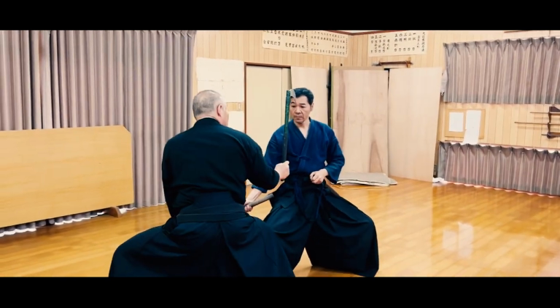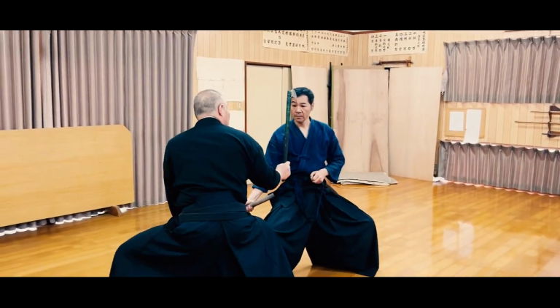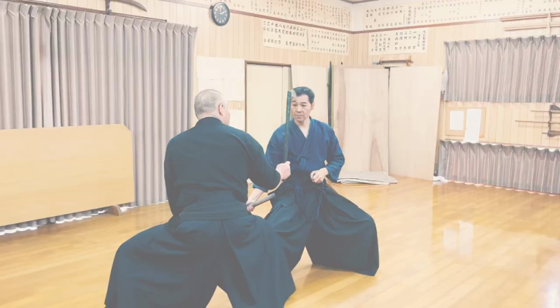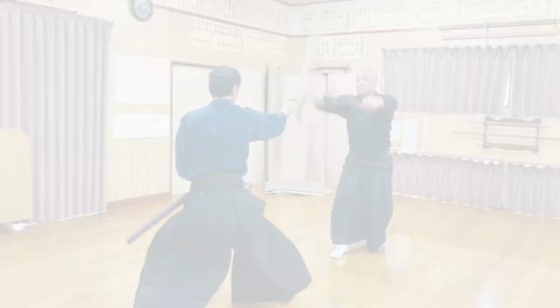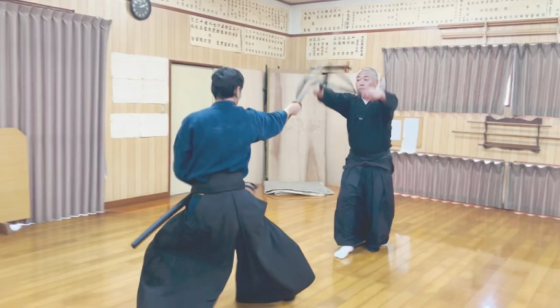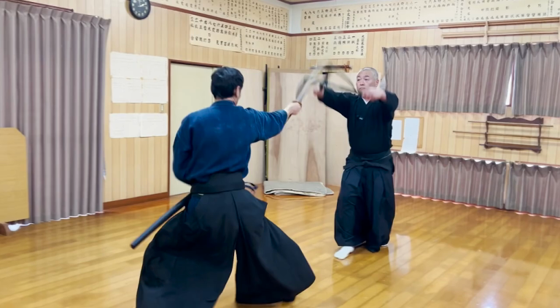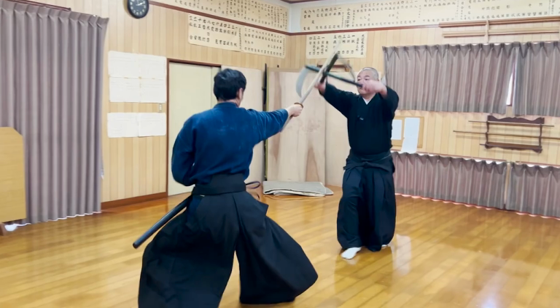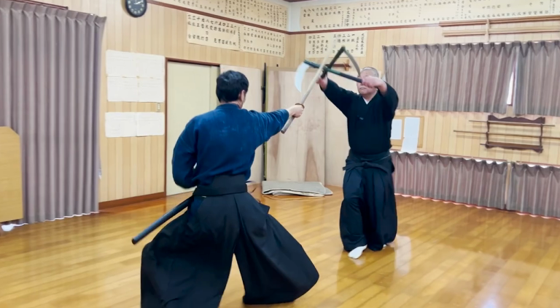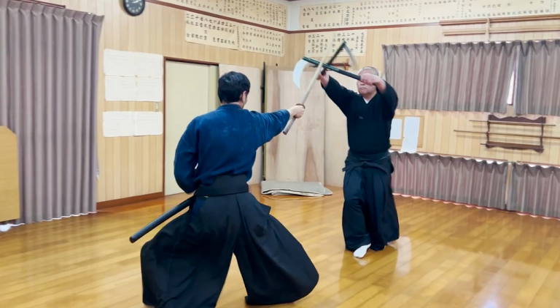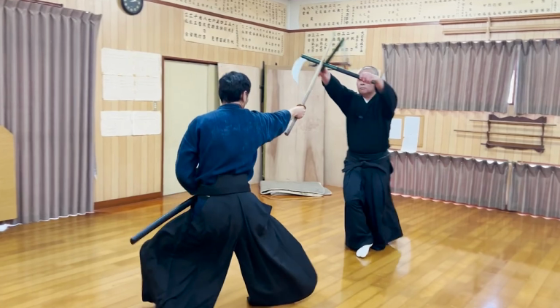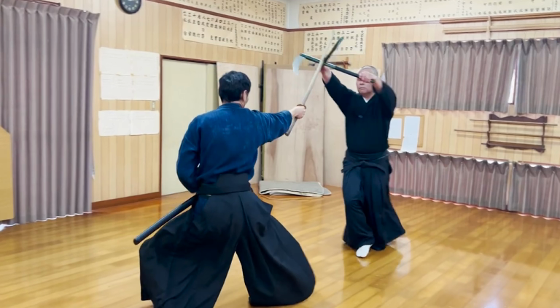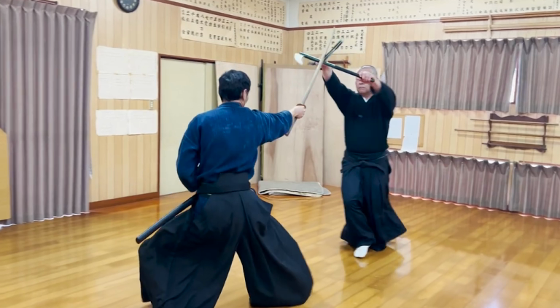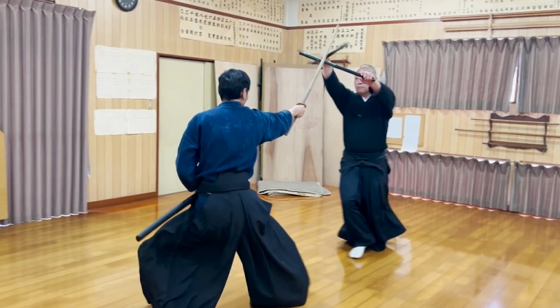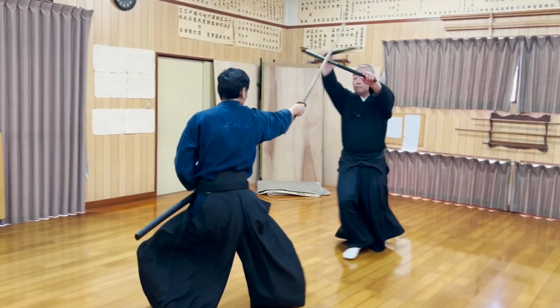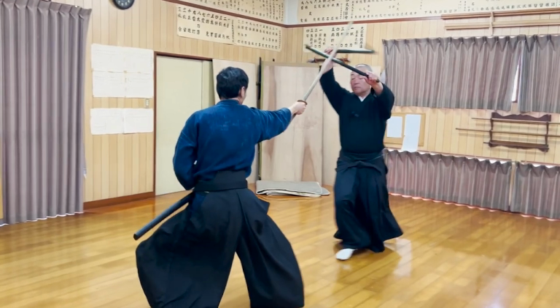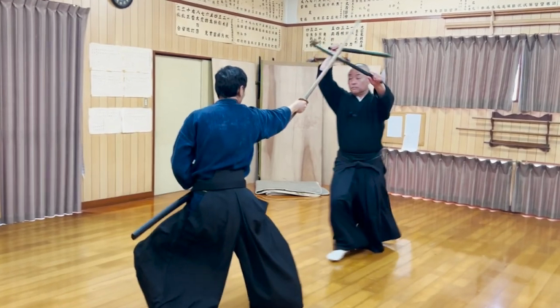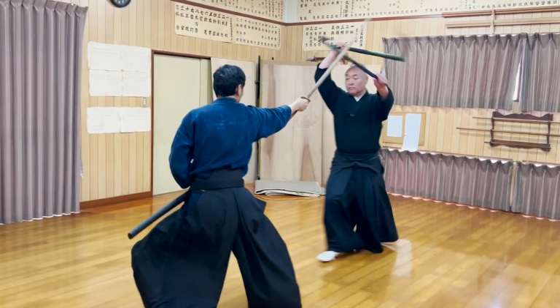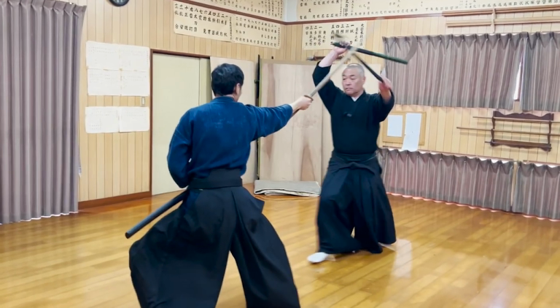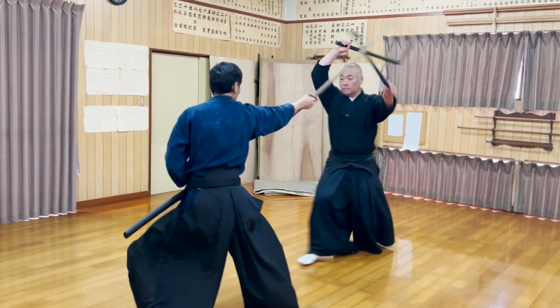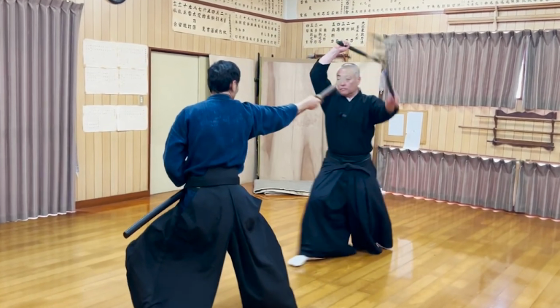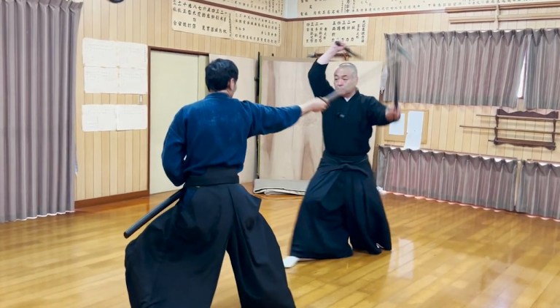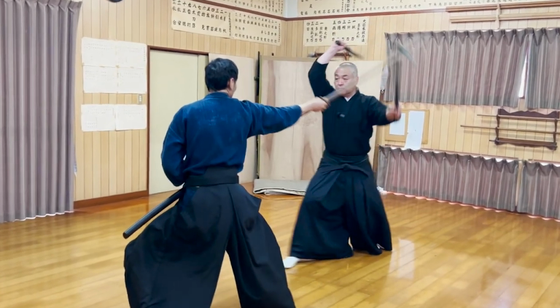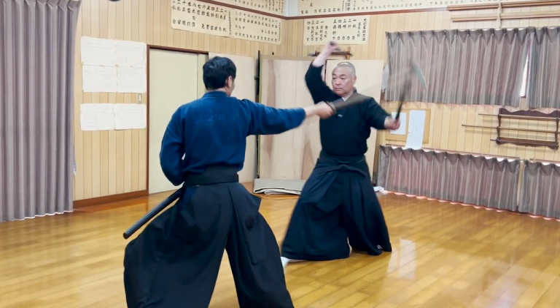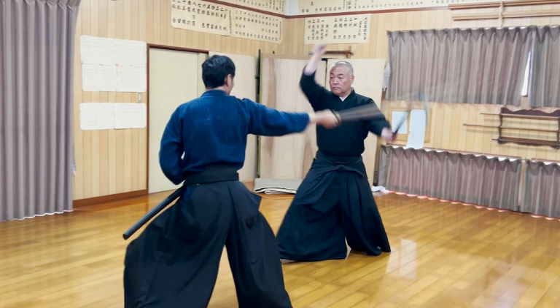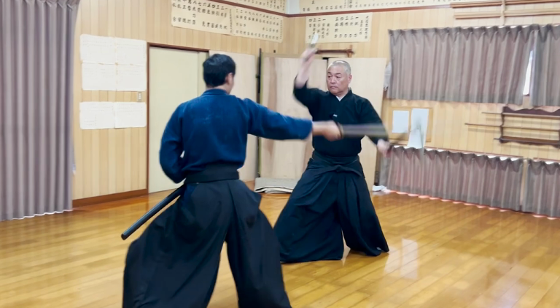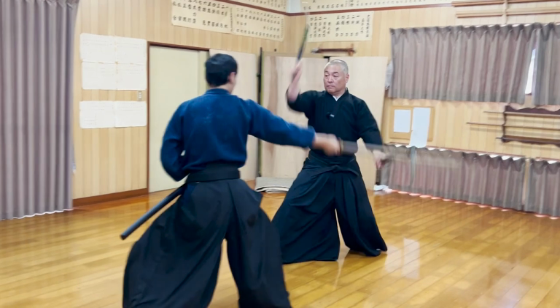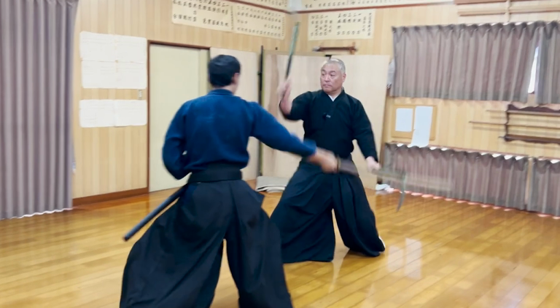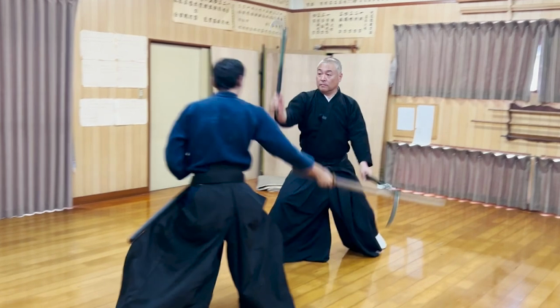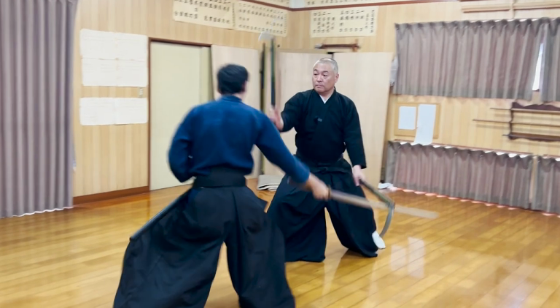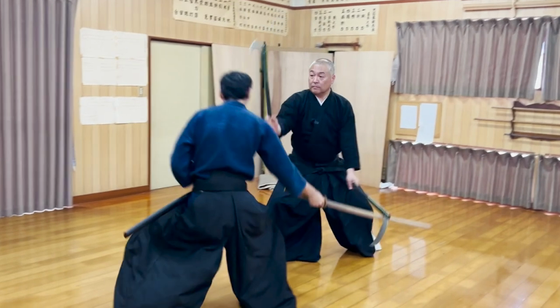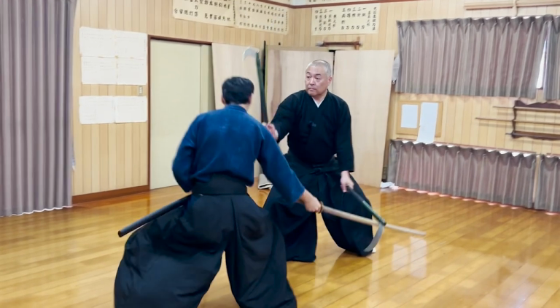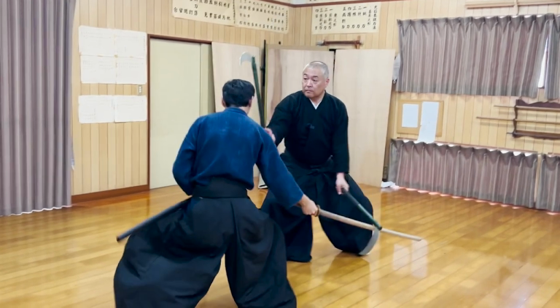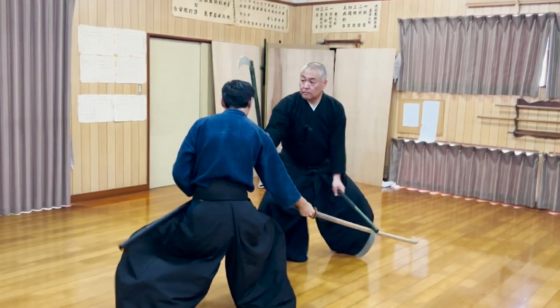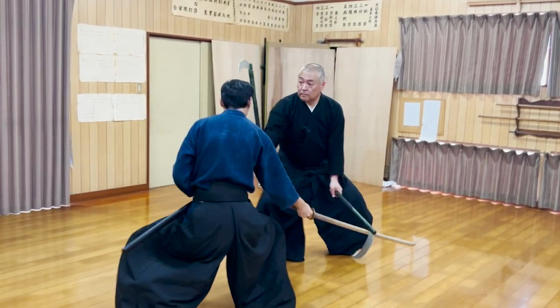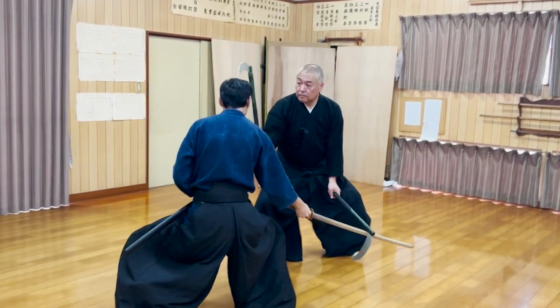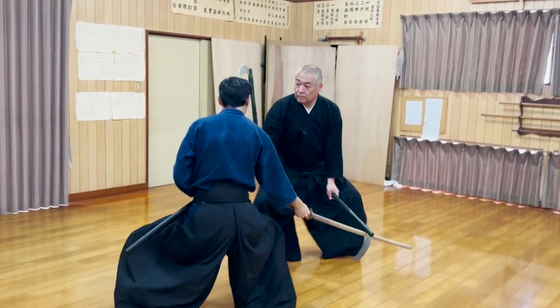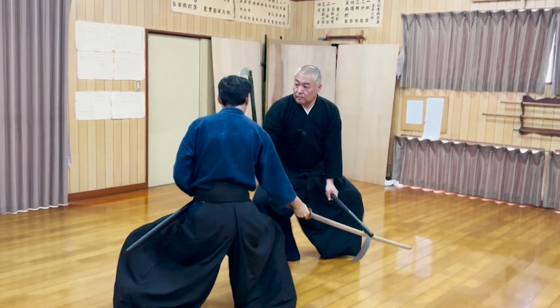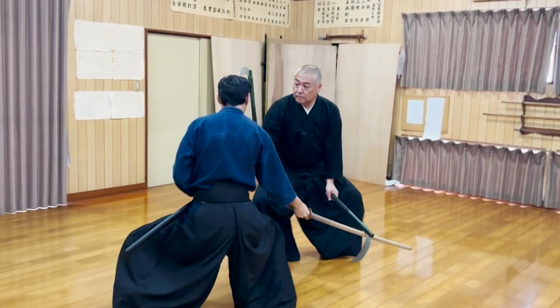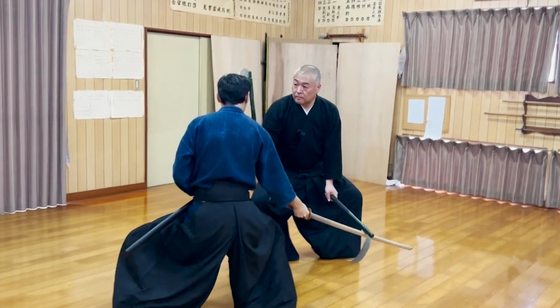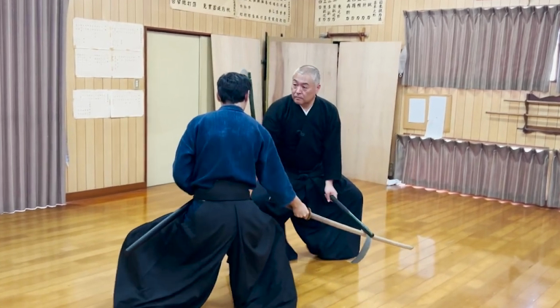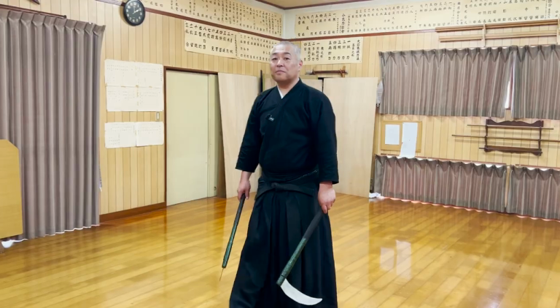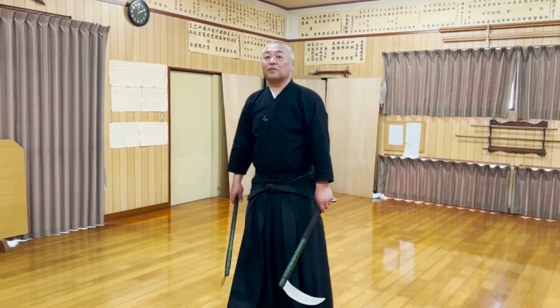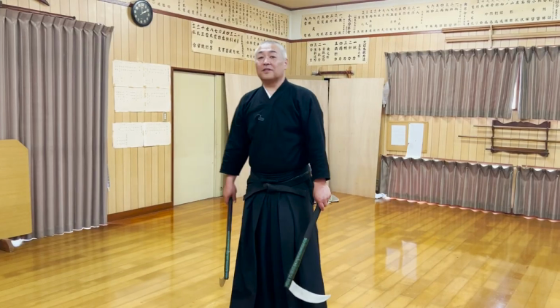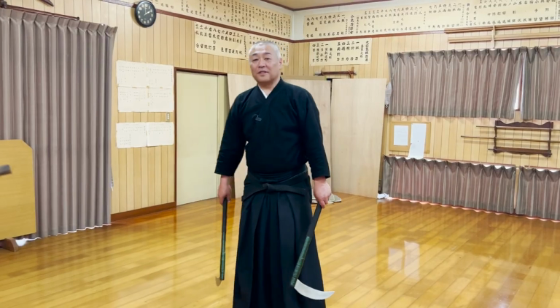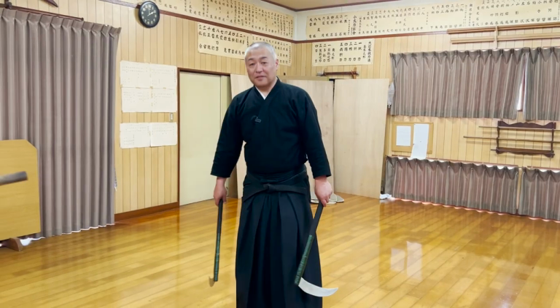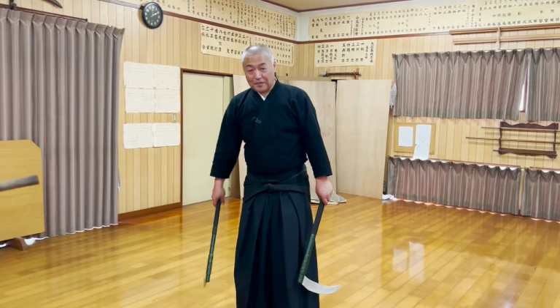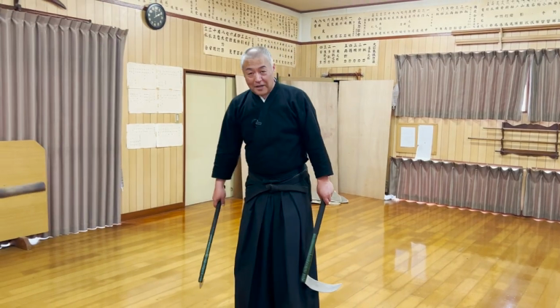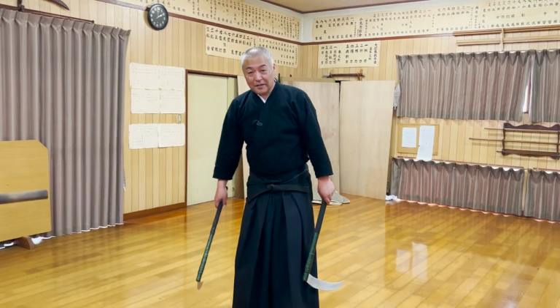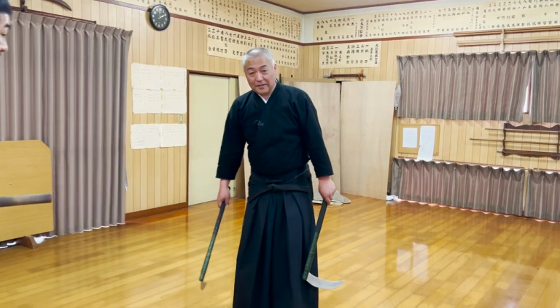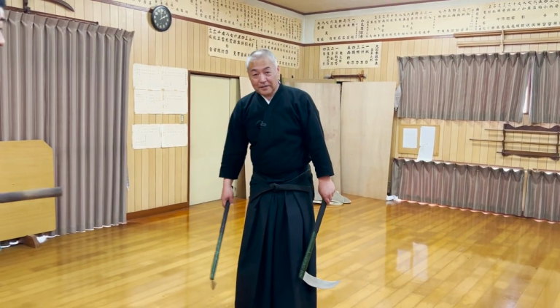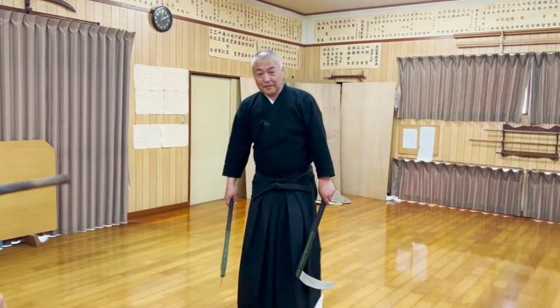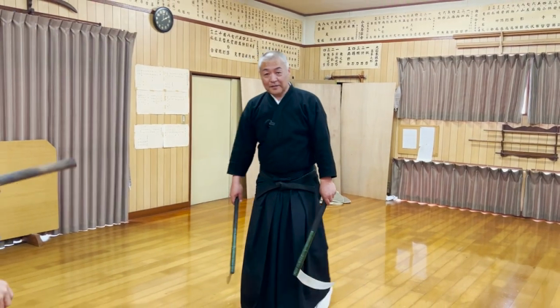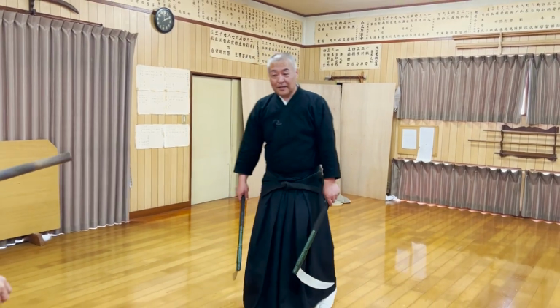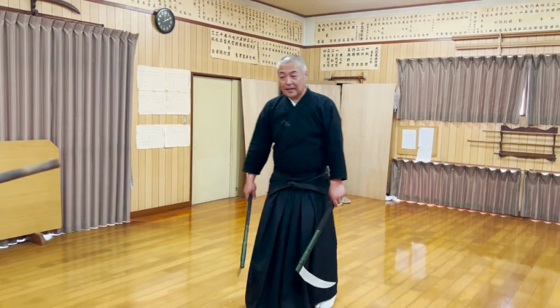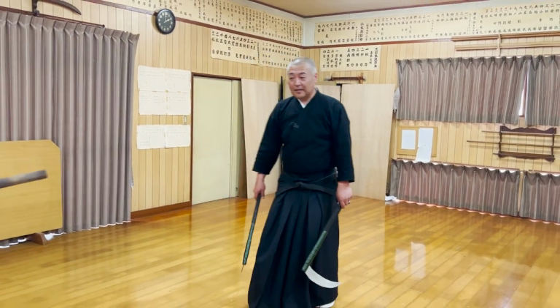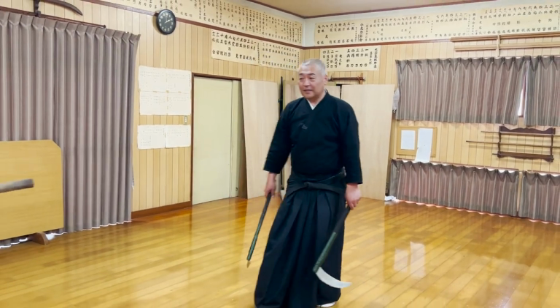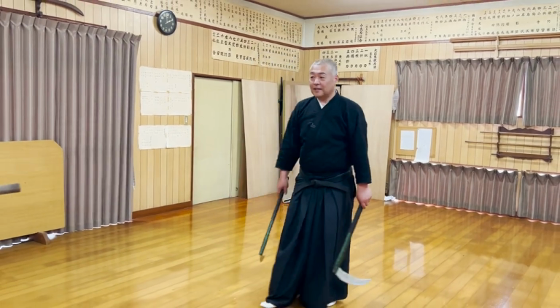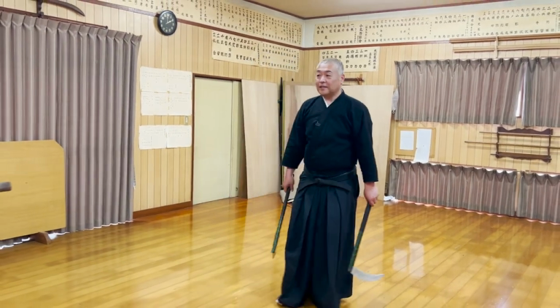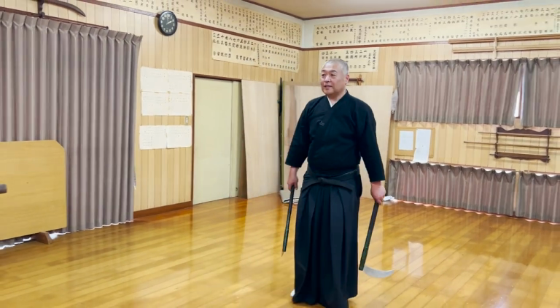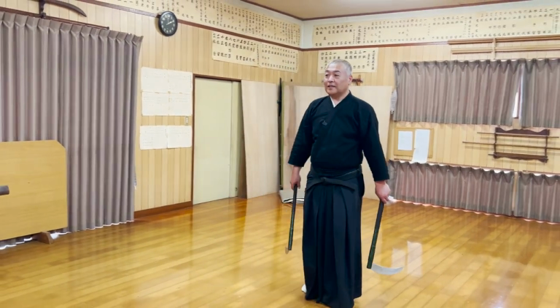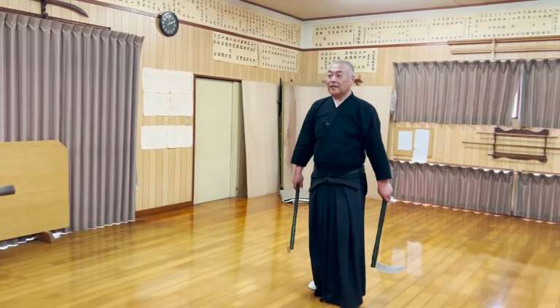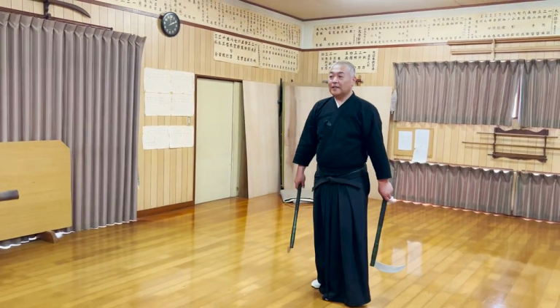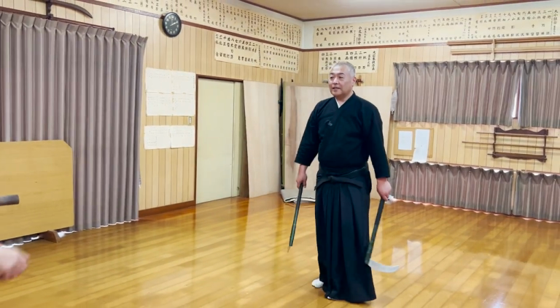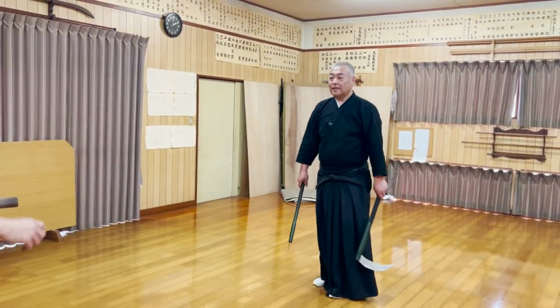The tip of the sickle immediately reached Tsukara-san's forehead. Let's ask Six Nensei about the details of this kata.